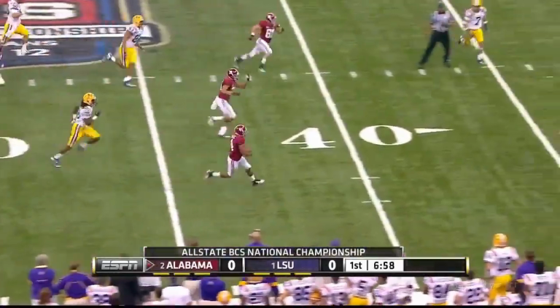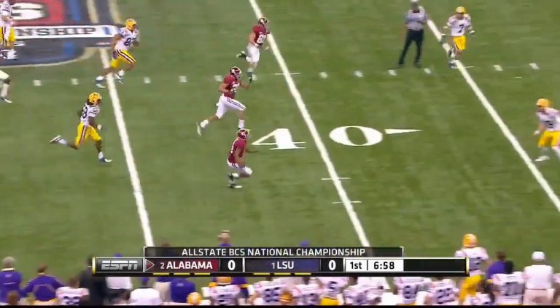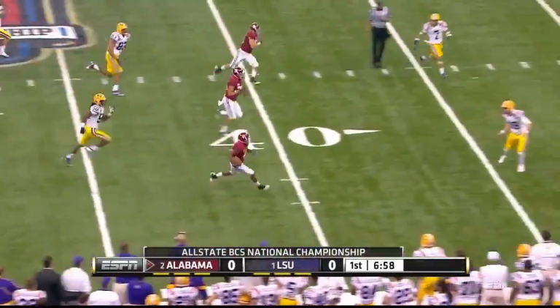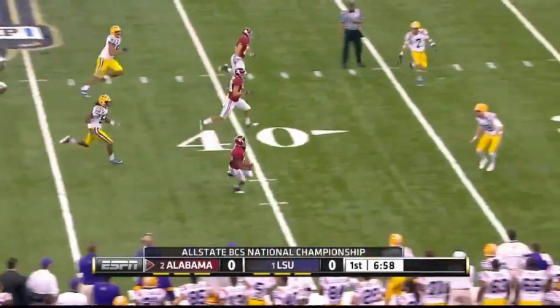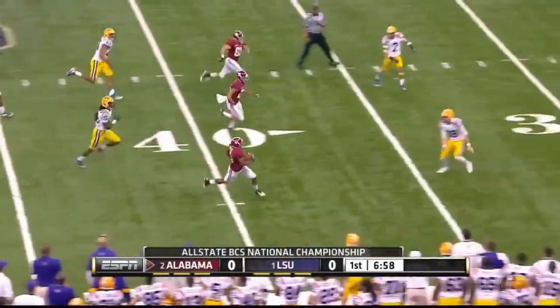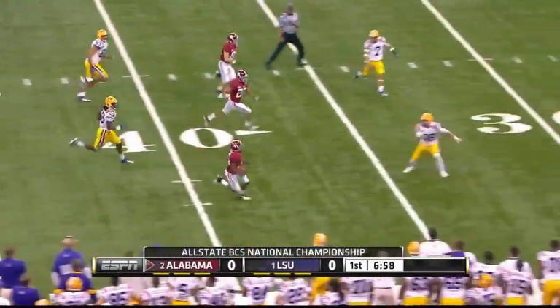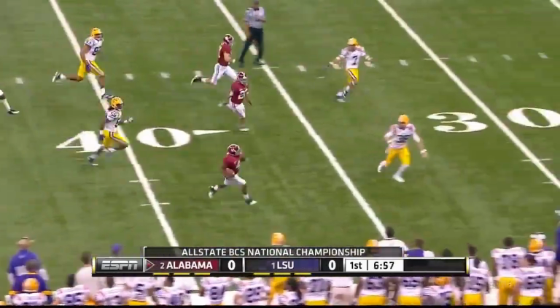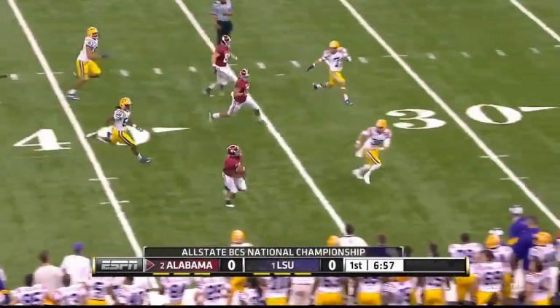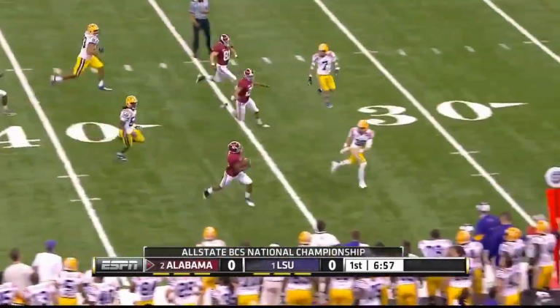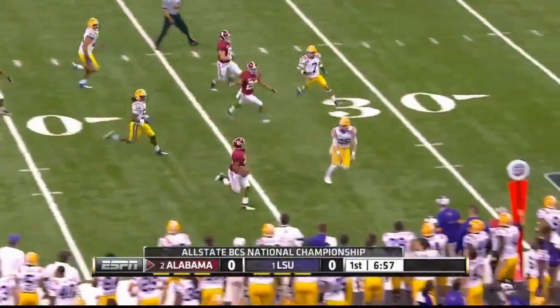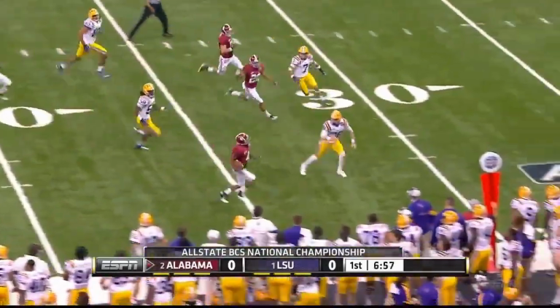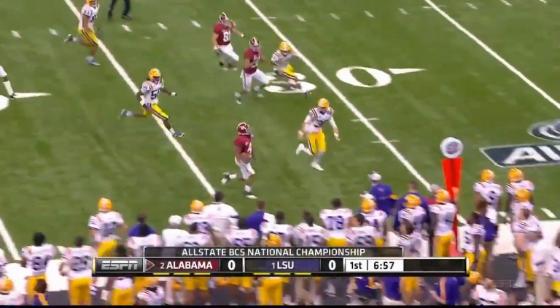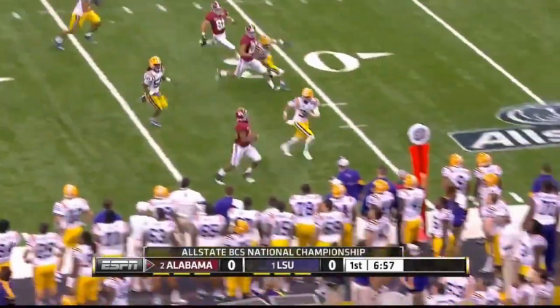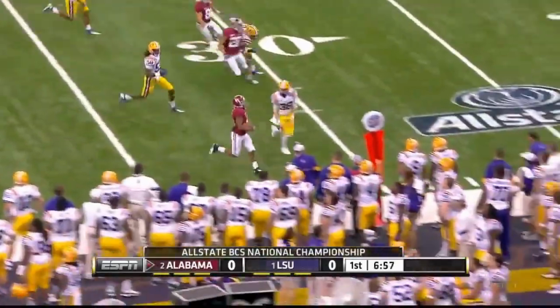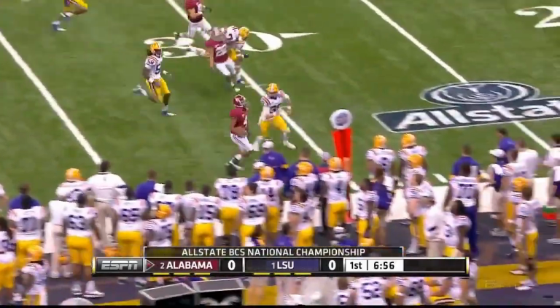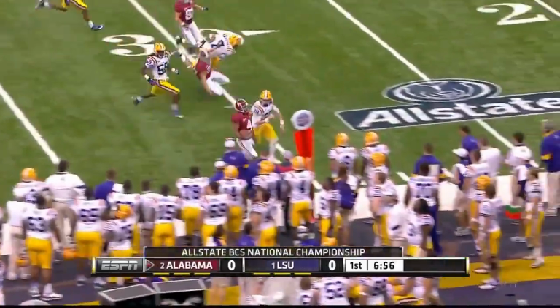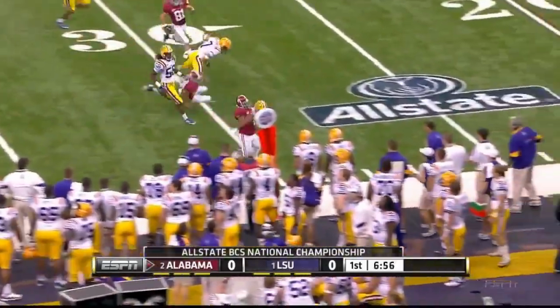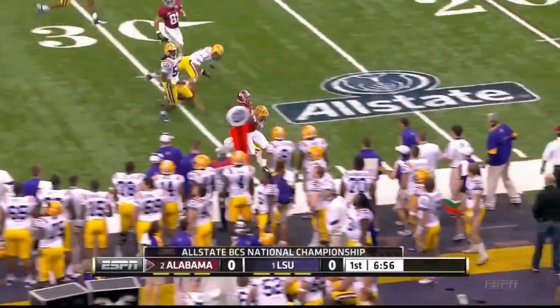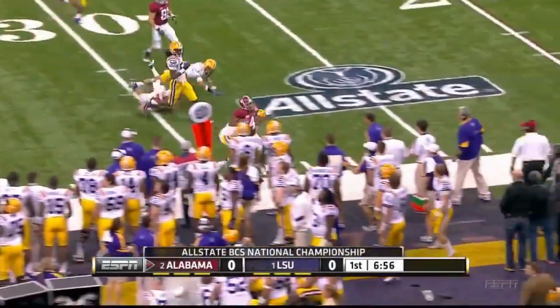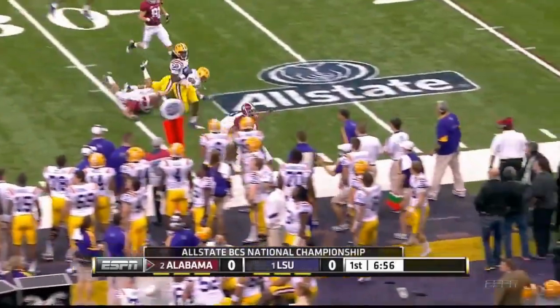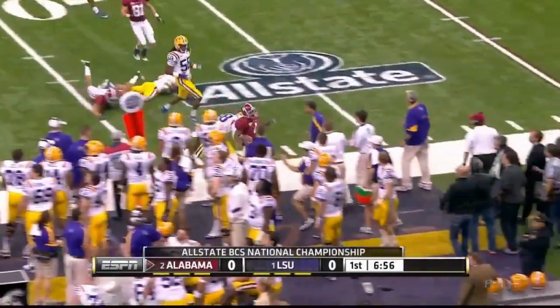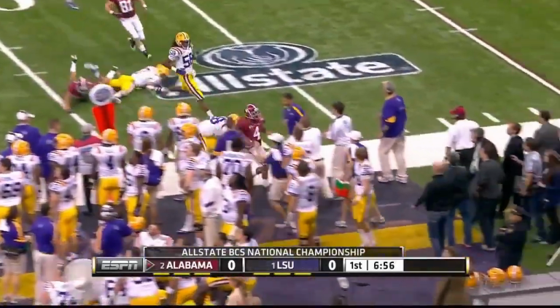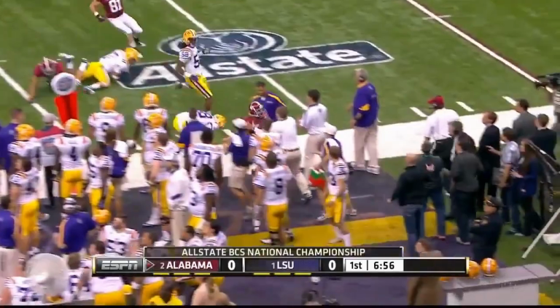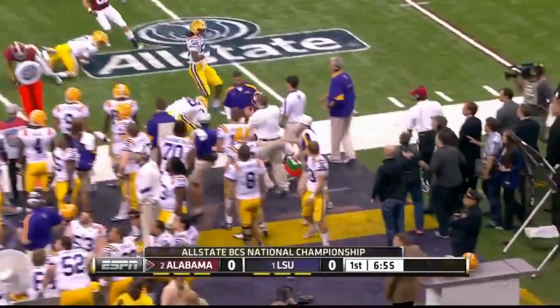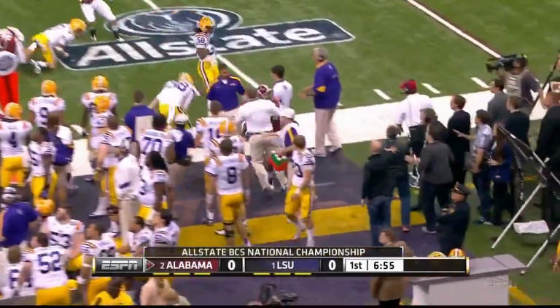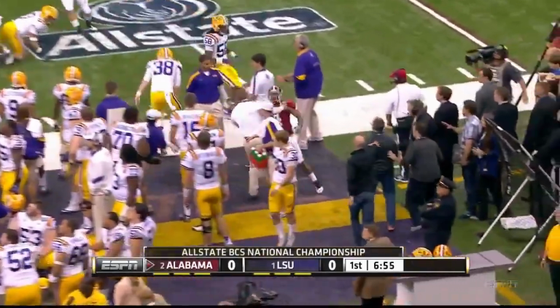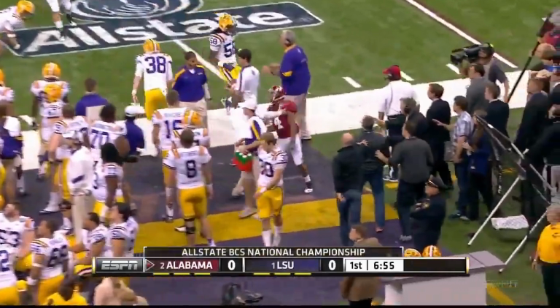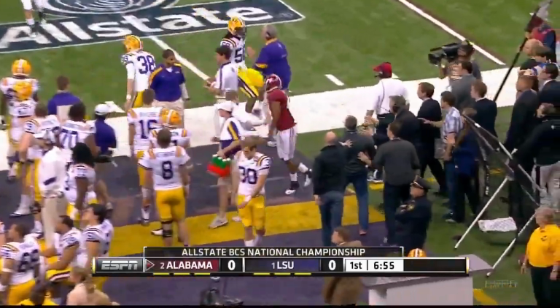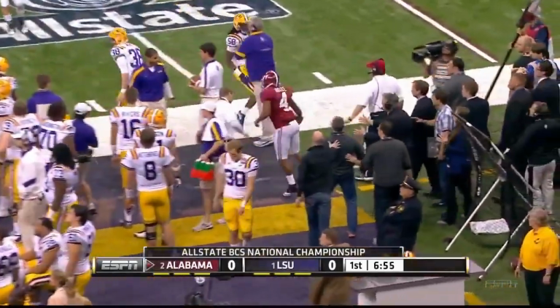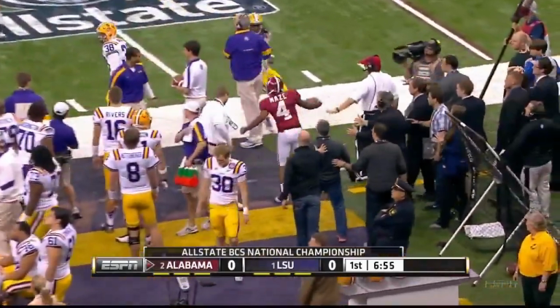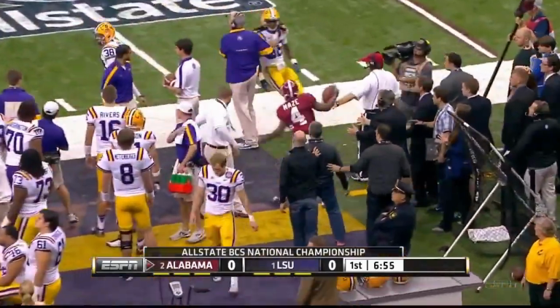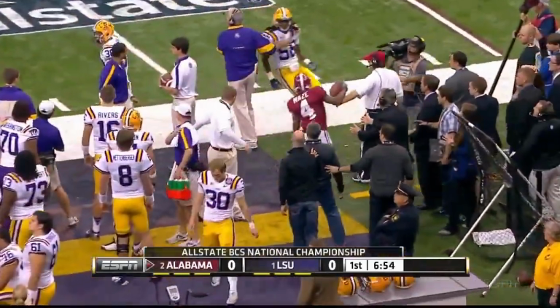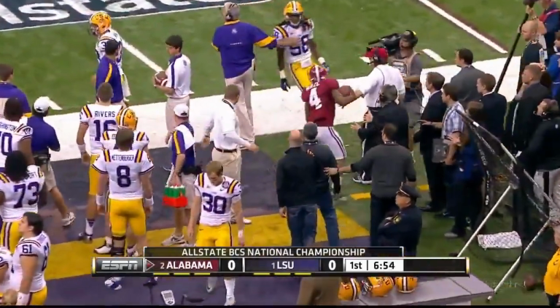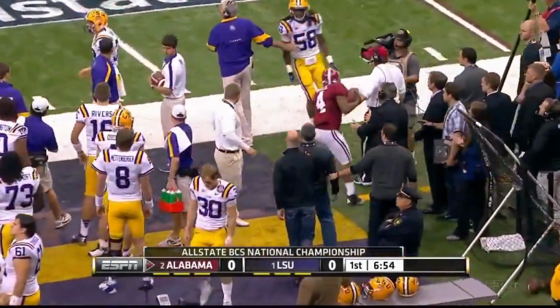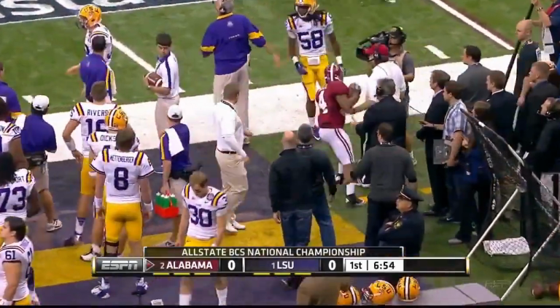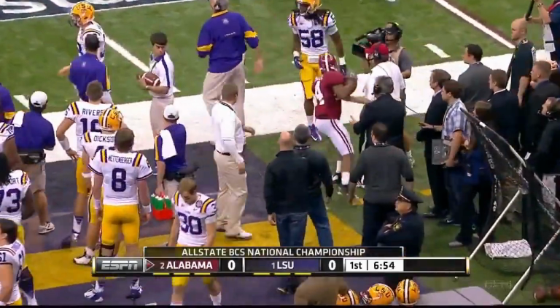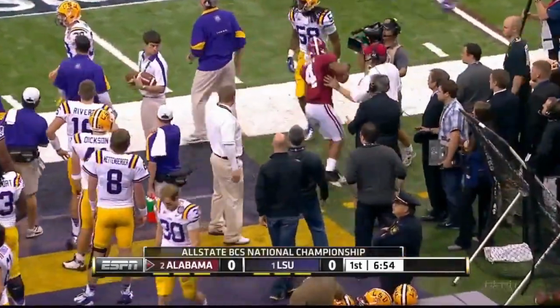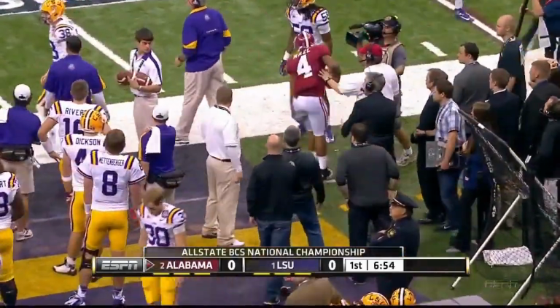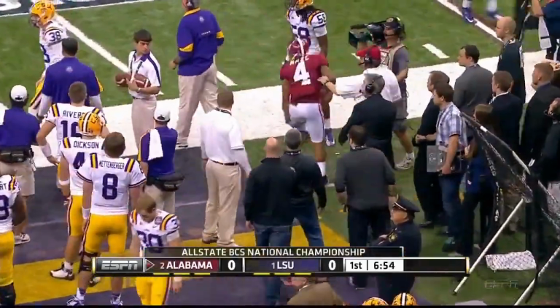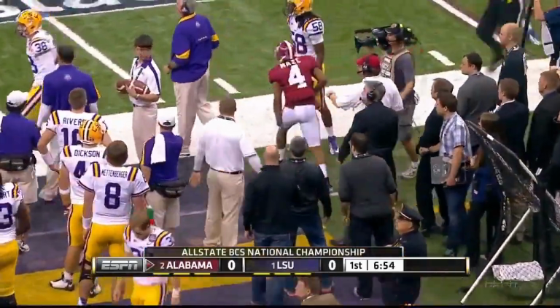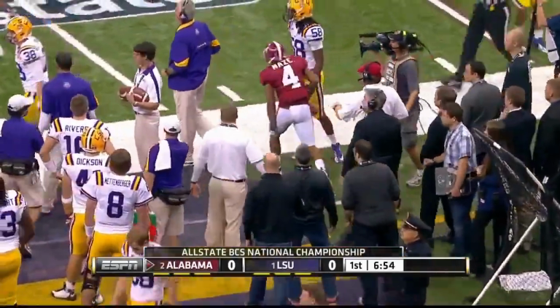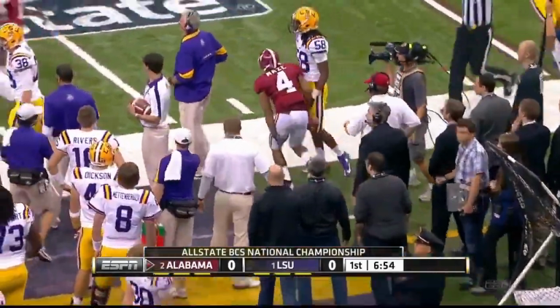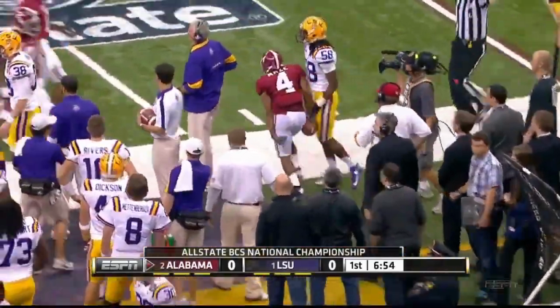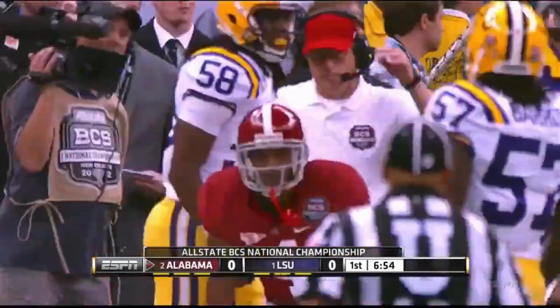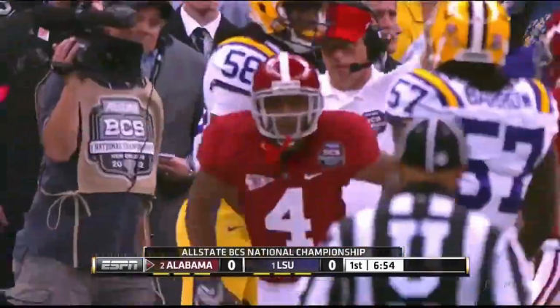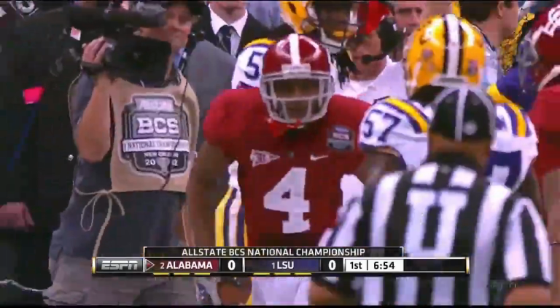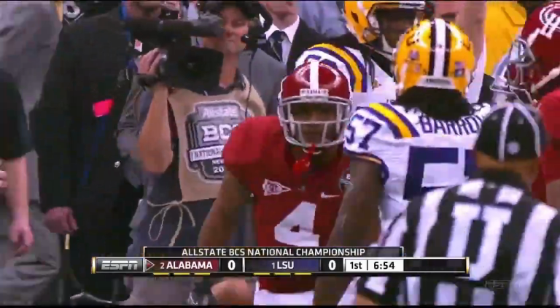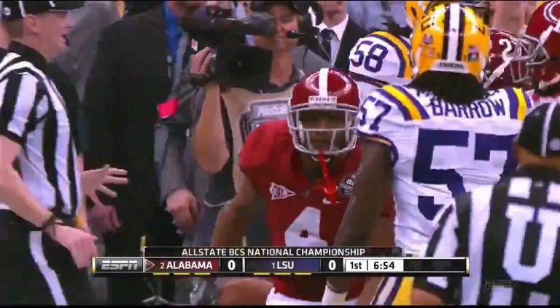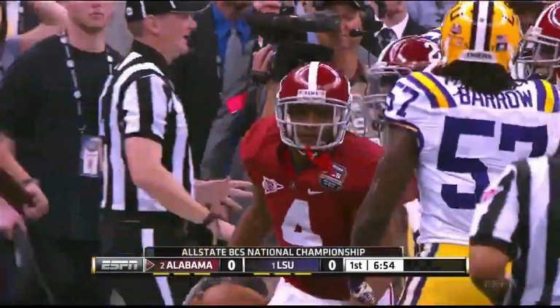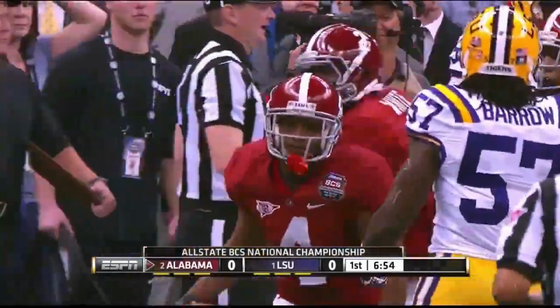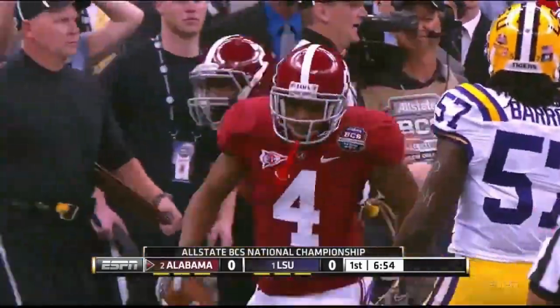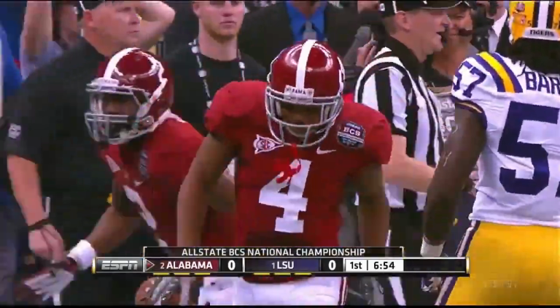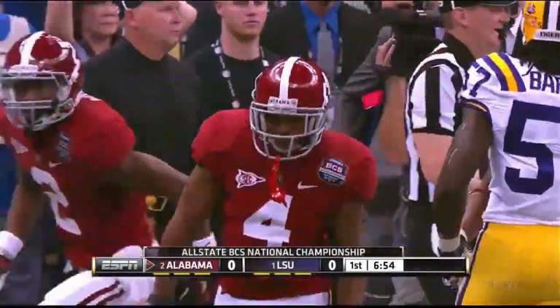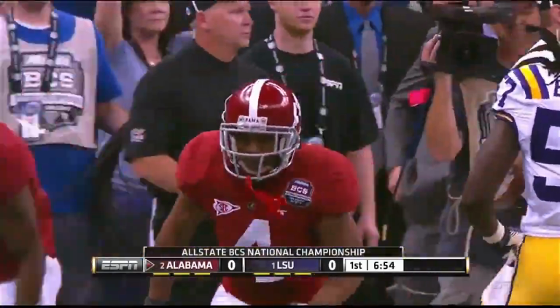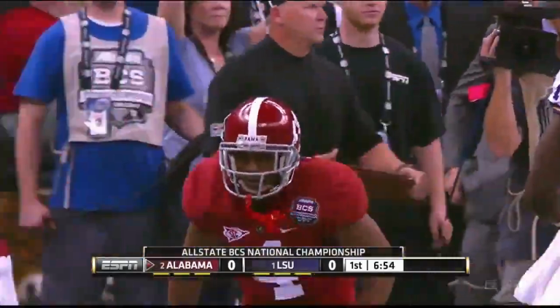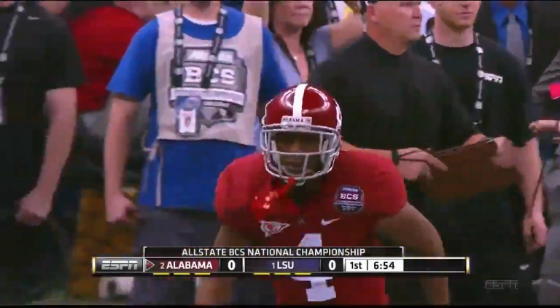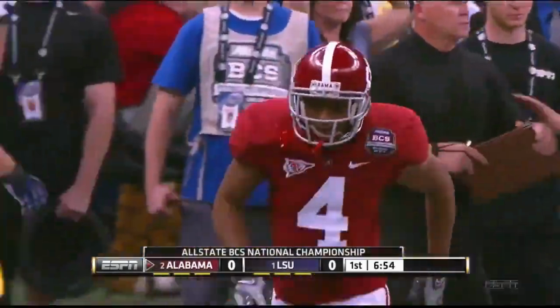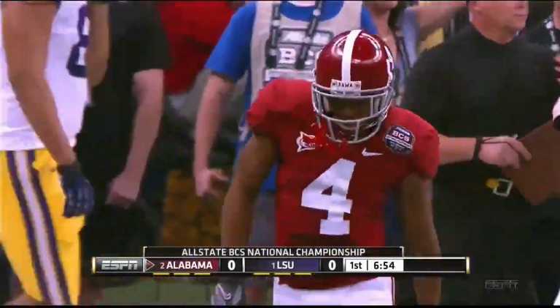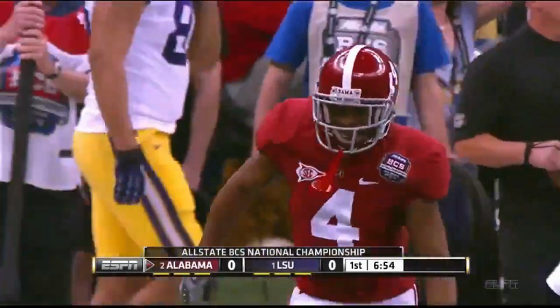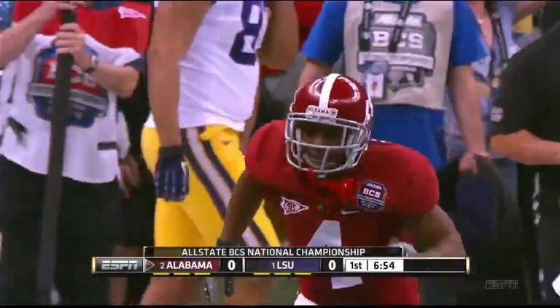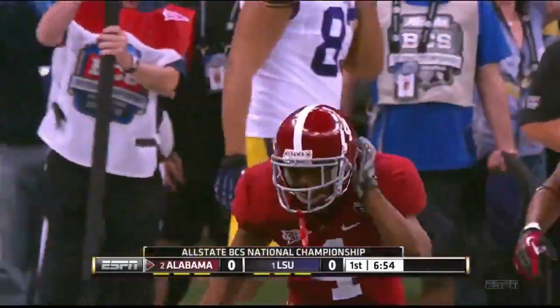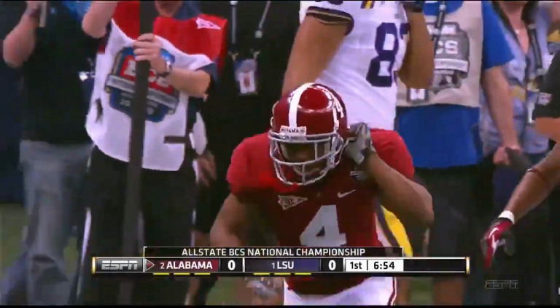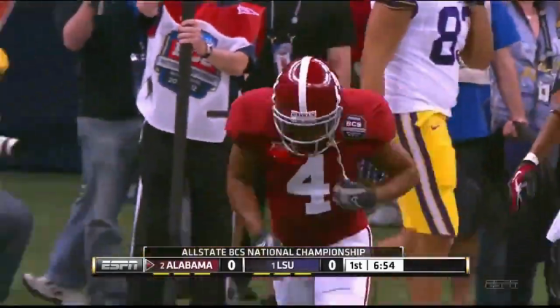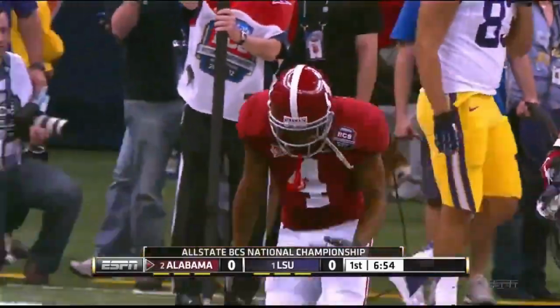Mays breaks. Wing is there and he's out of bounds.